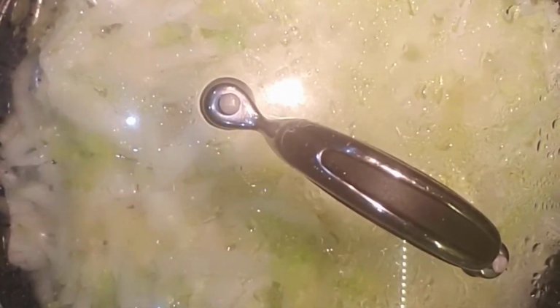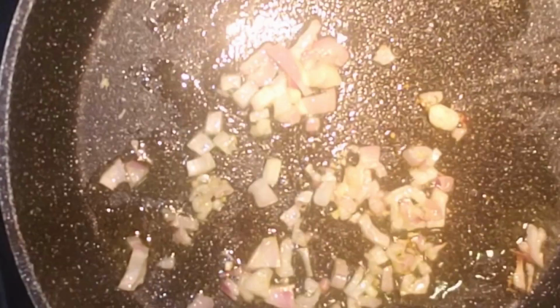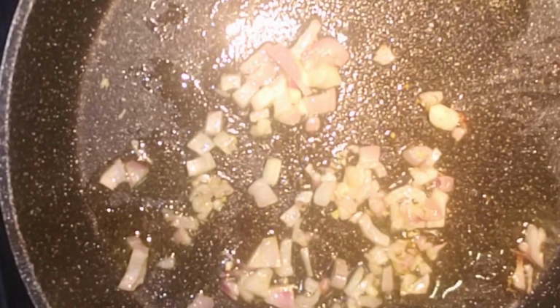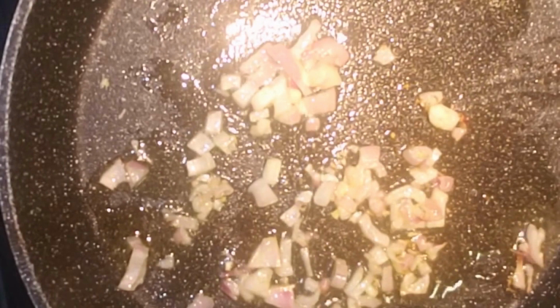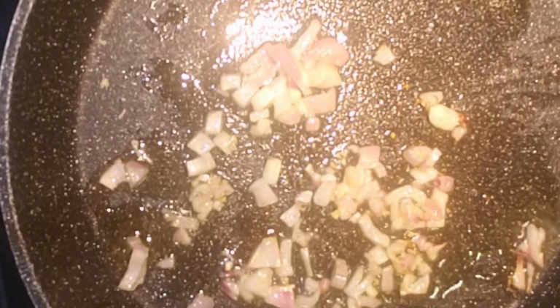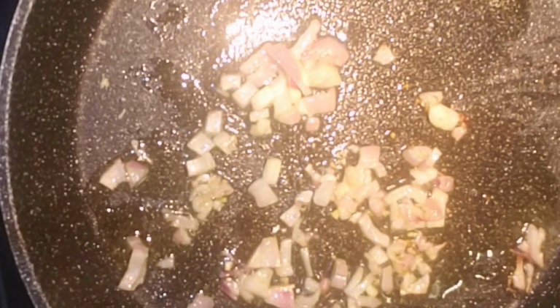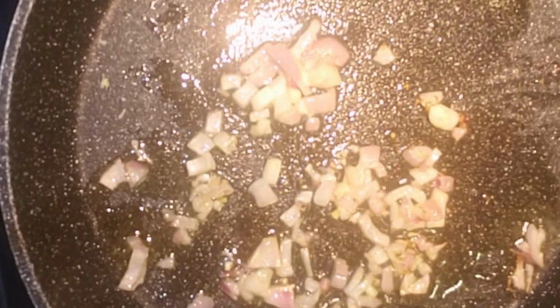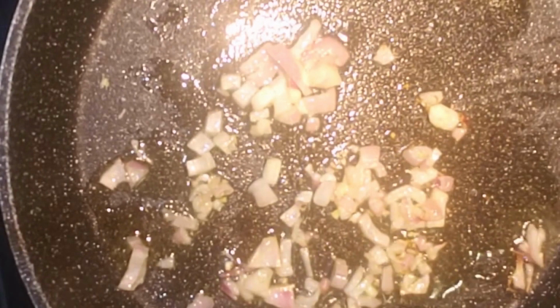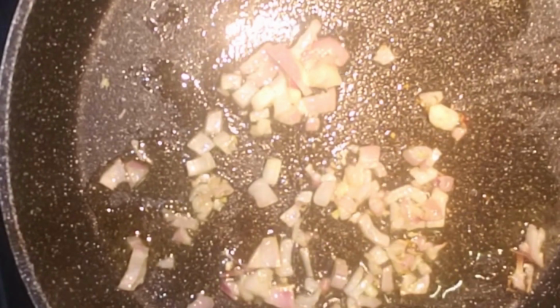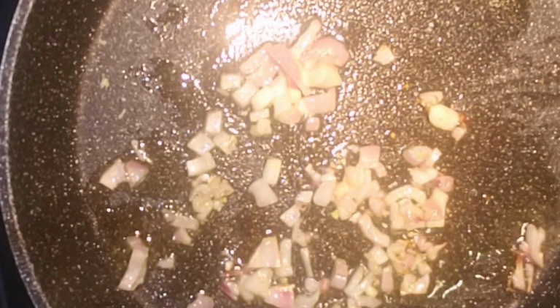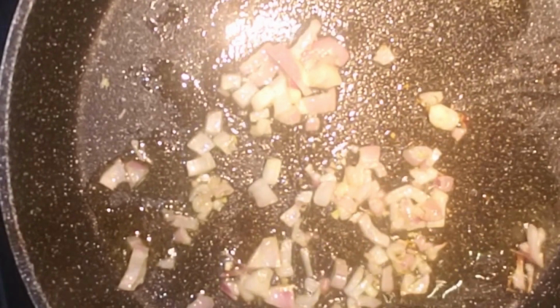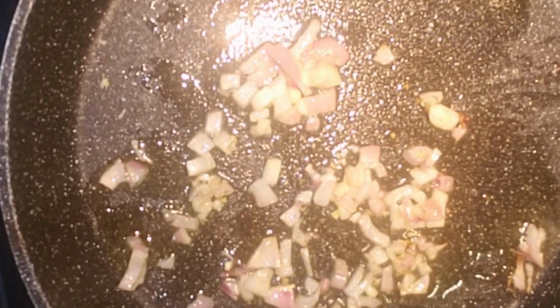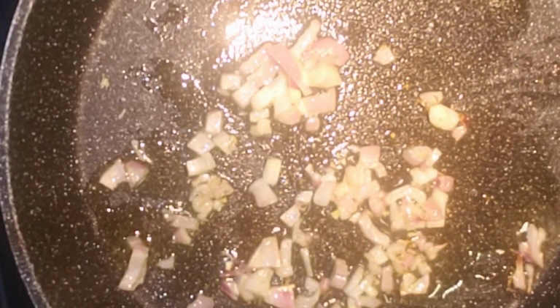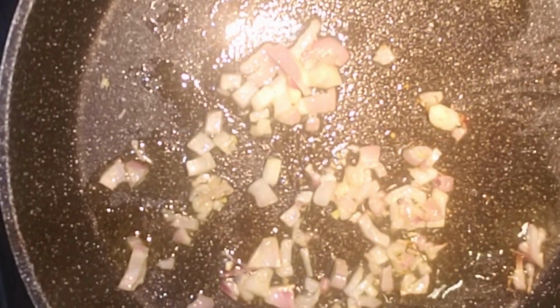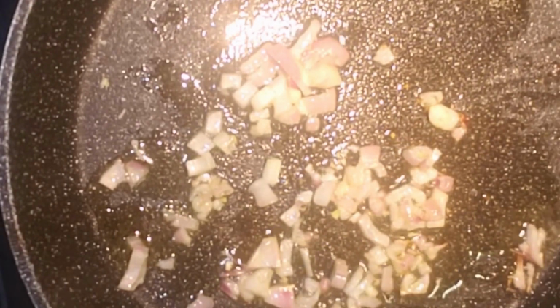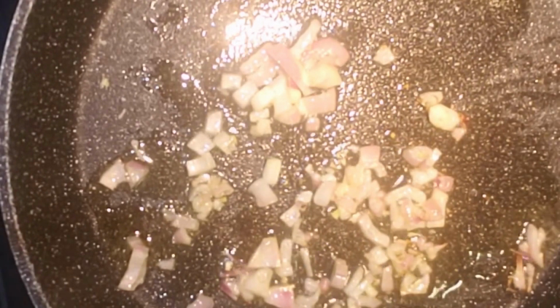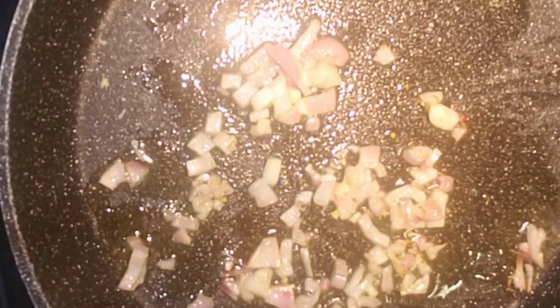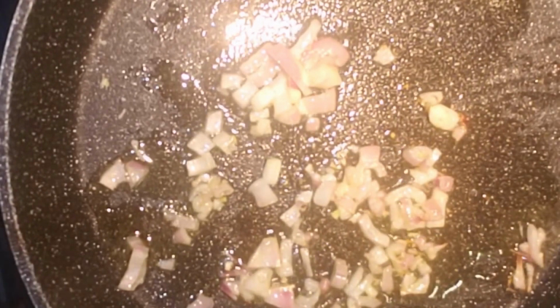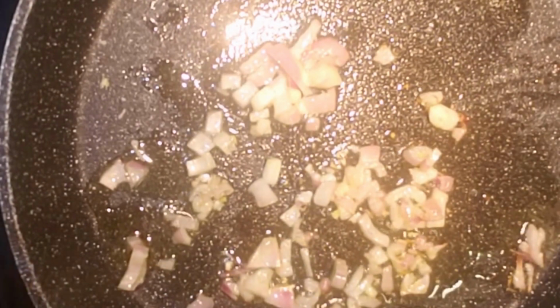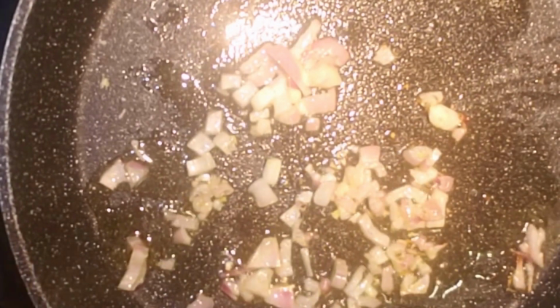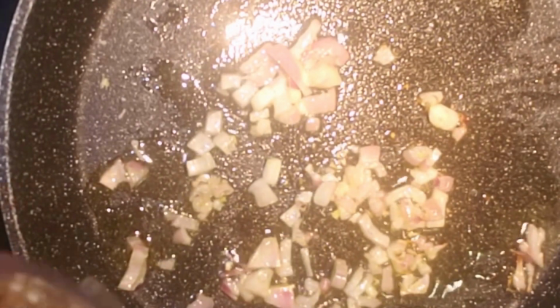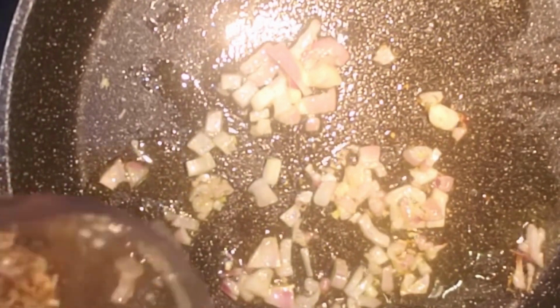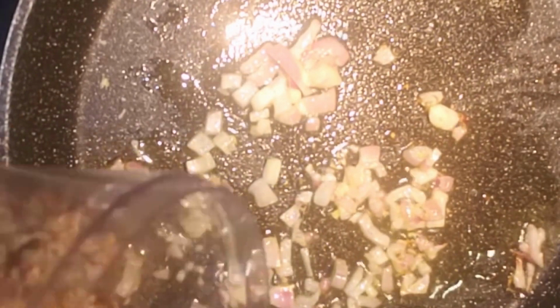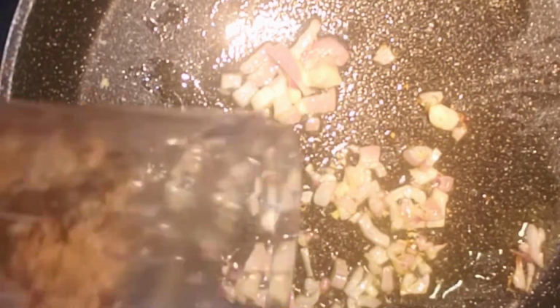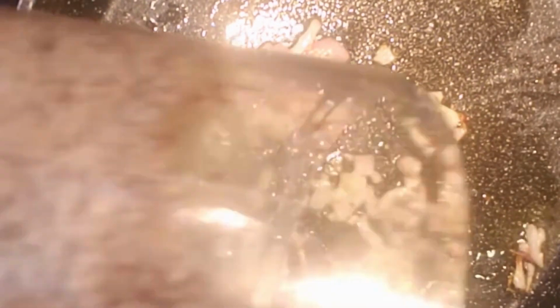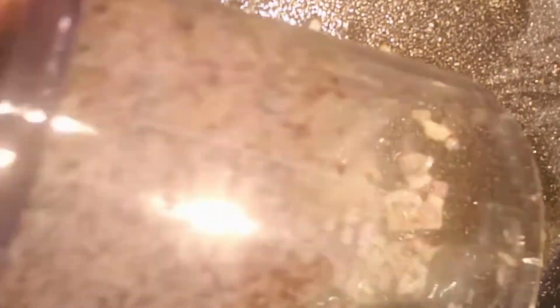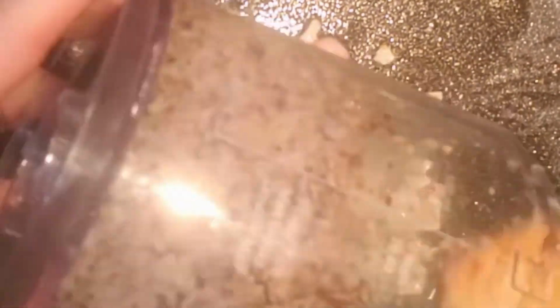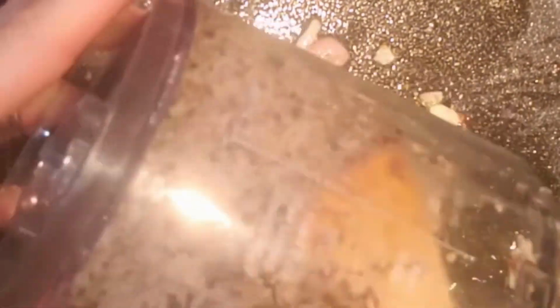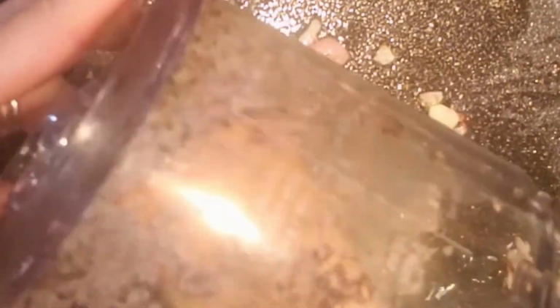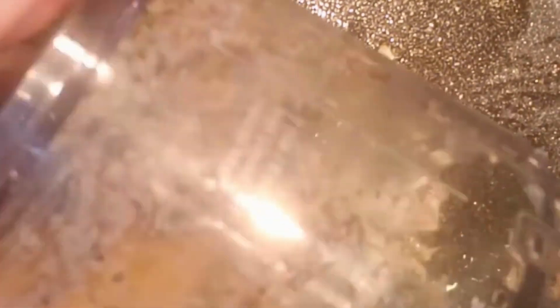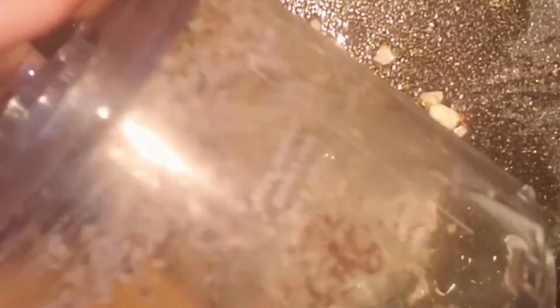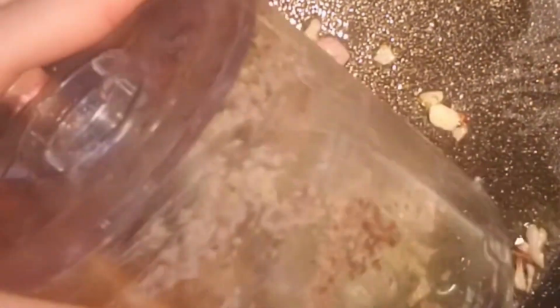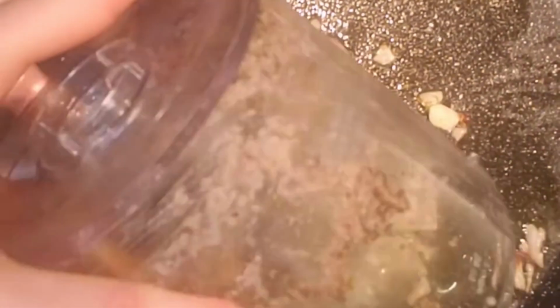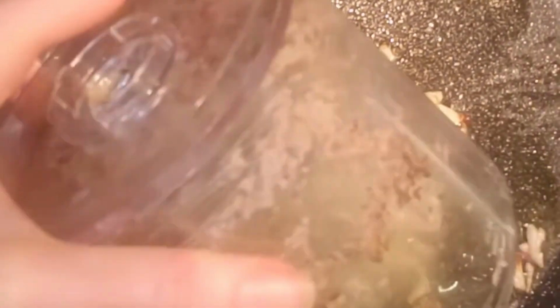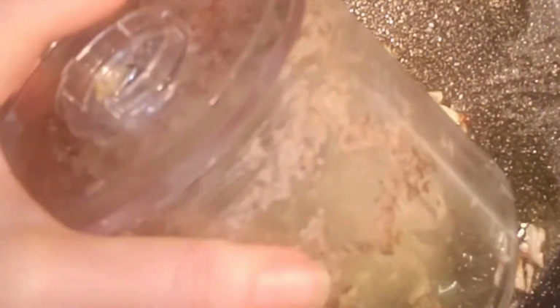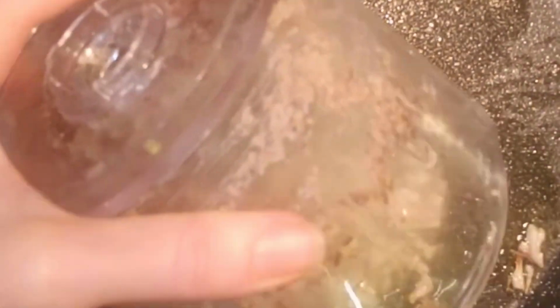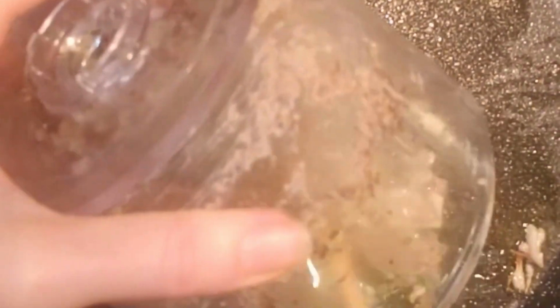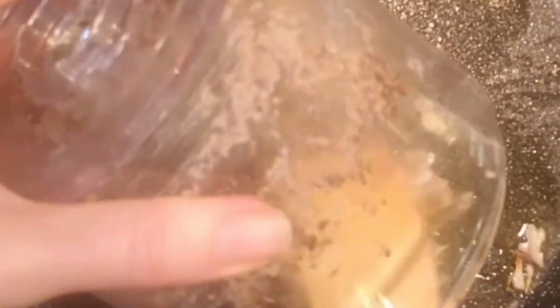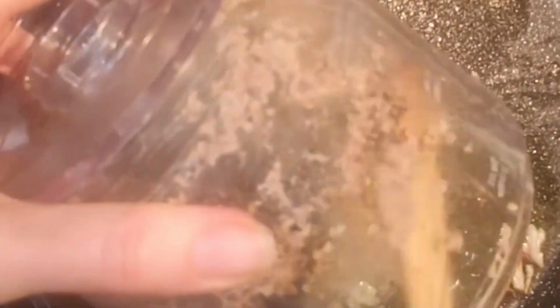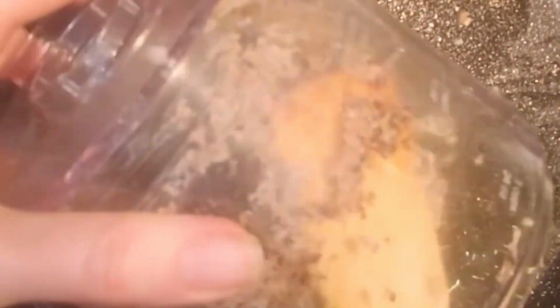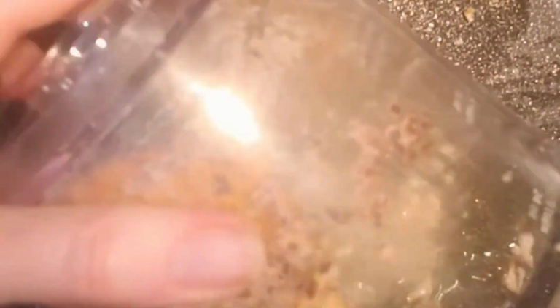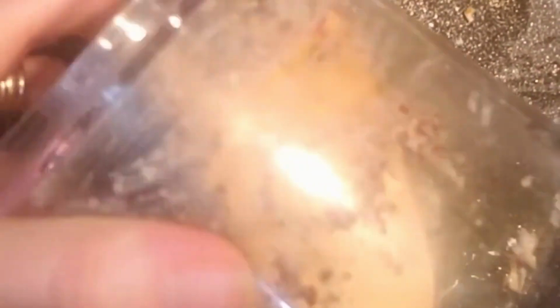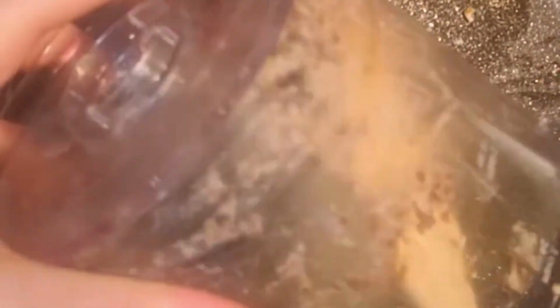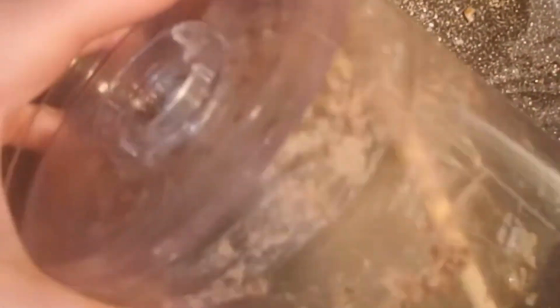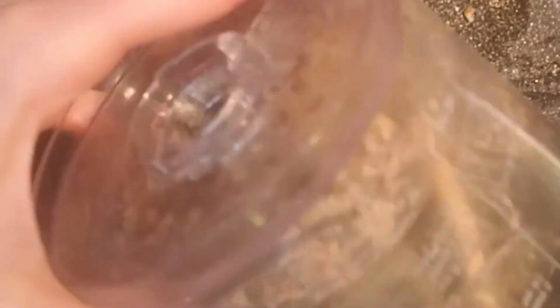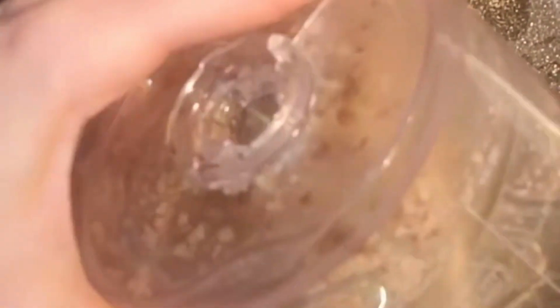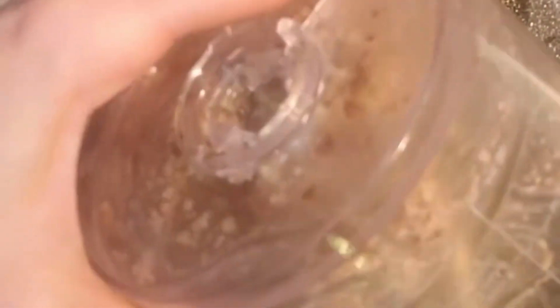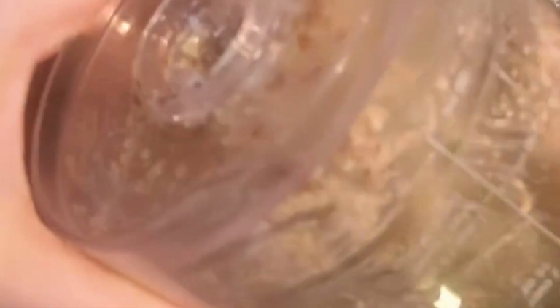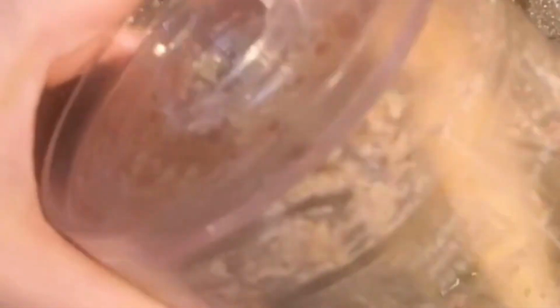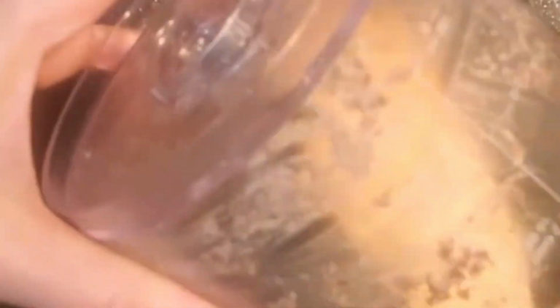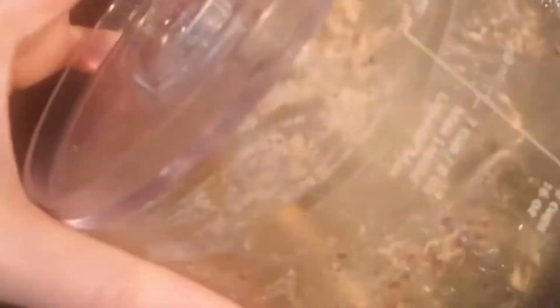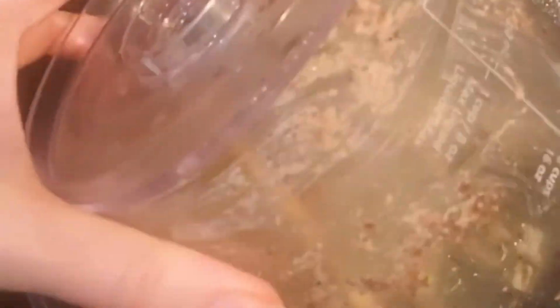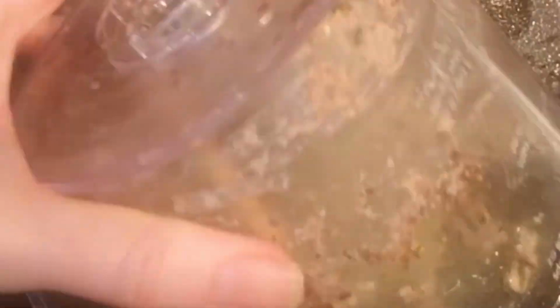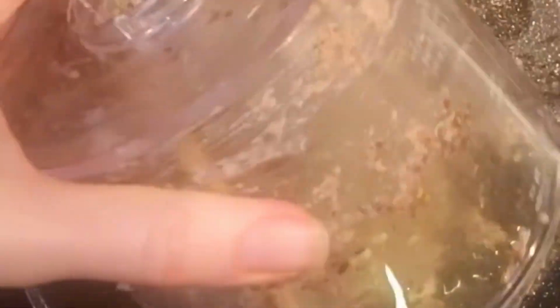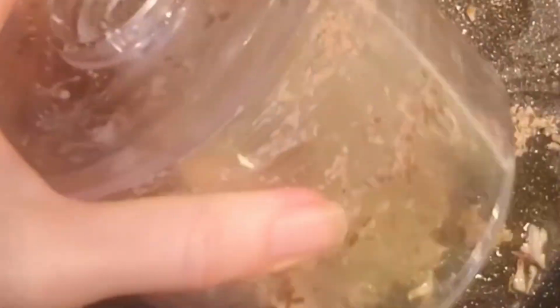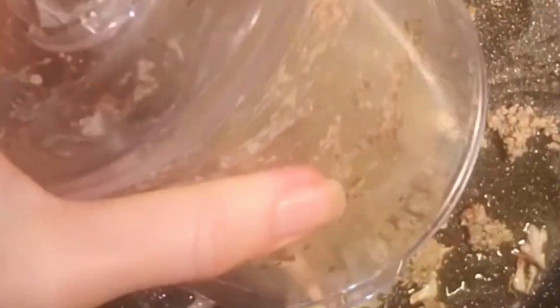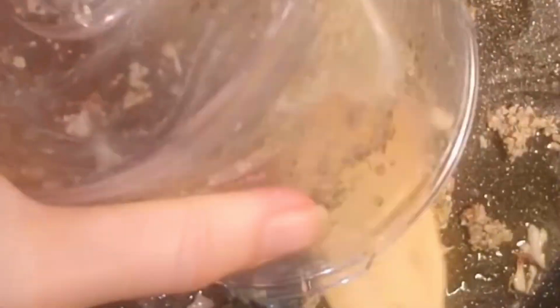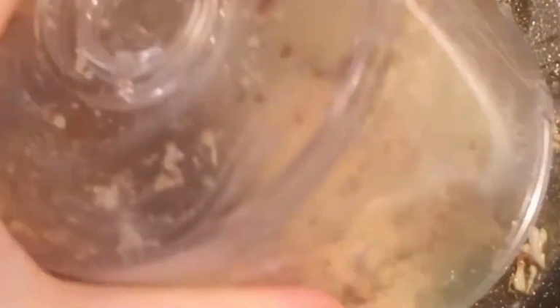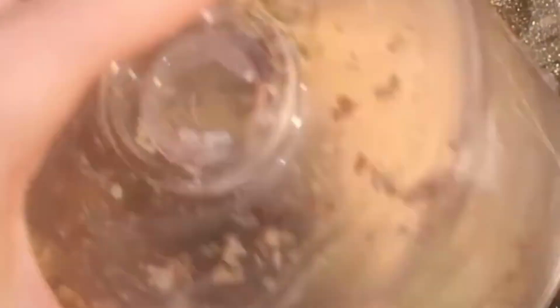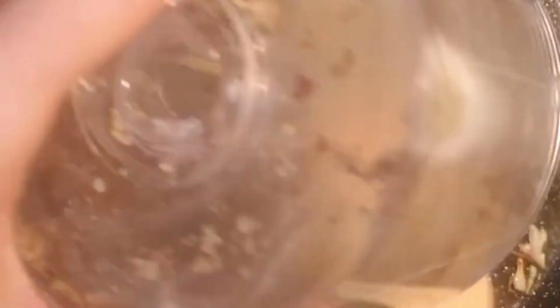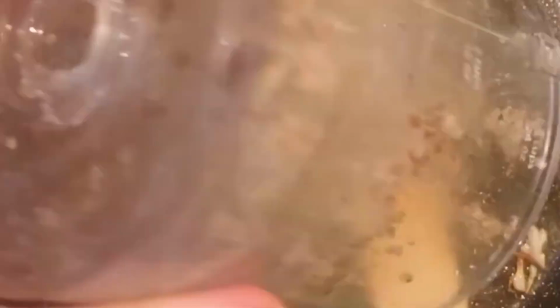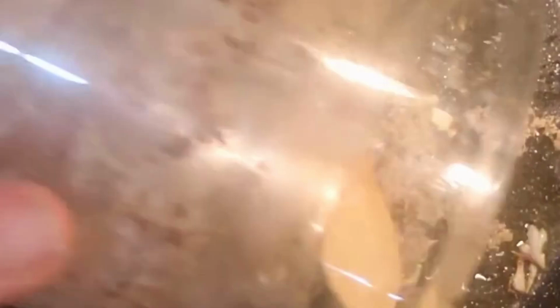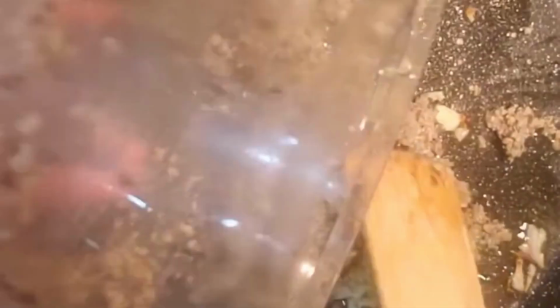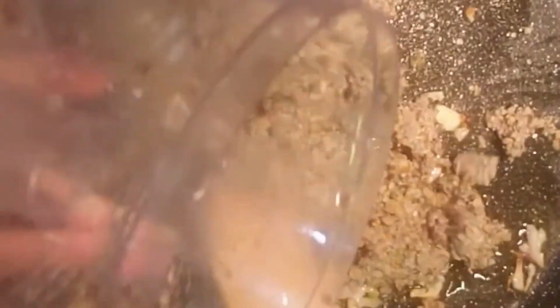Sauté onion and garlic until fragrant. Add in the ground walnut mixture and continue cooking for 5 minutes.